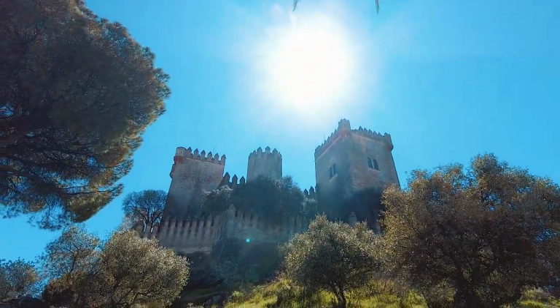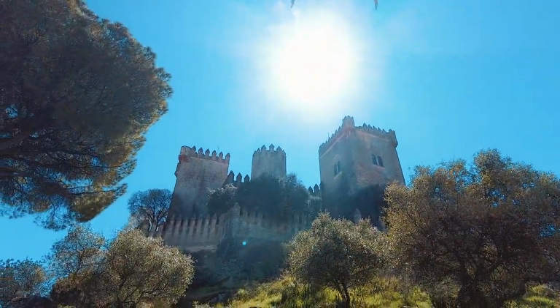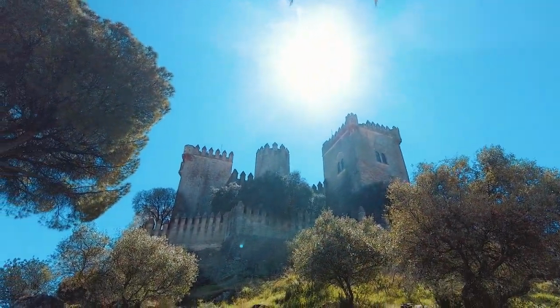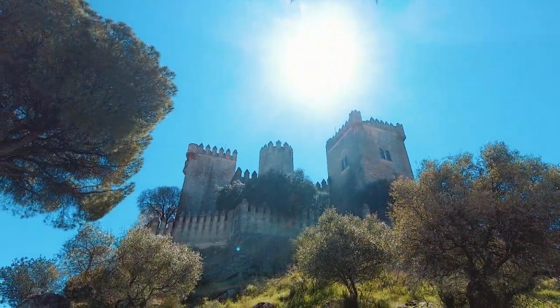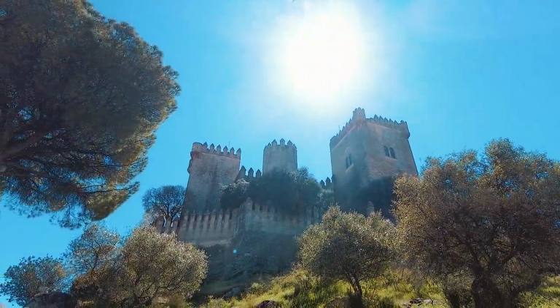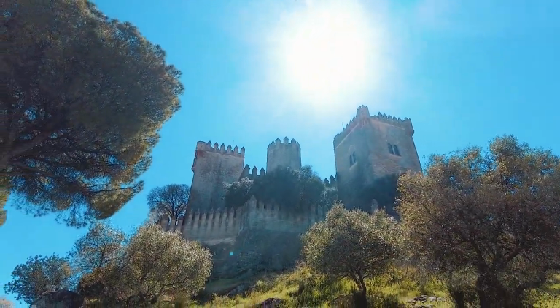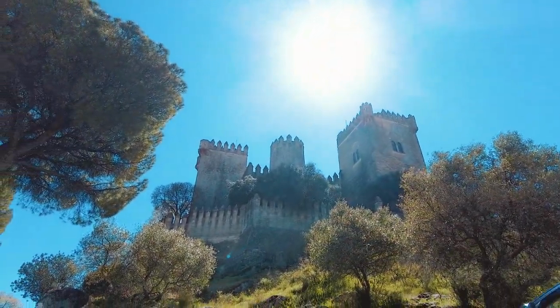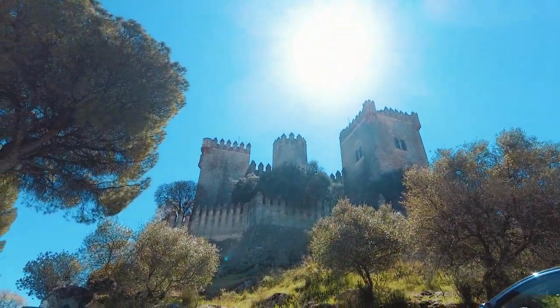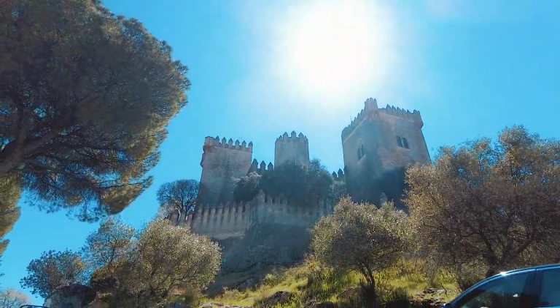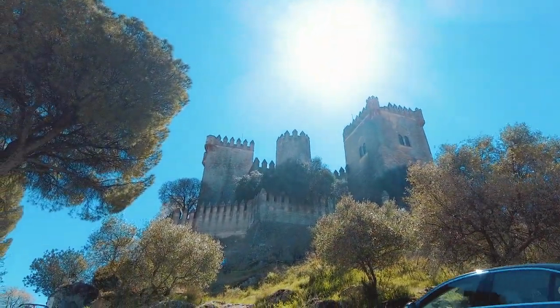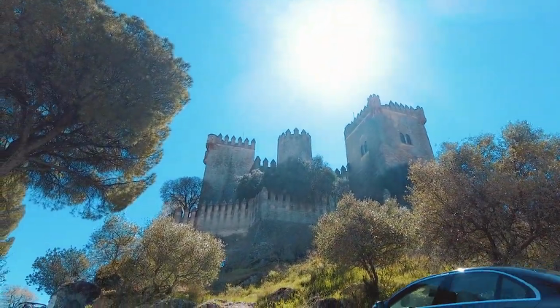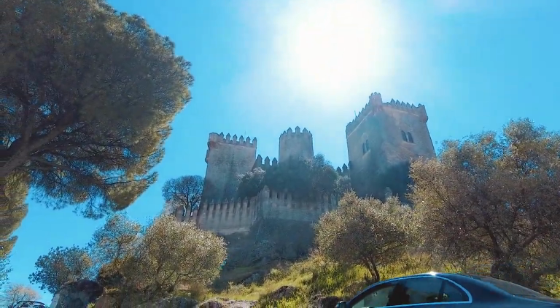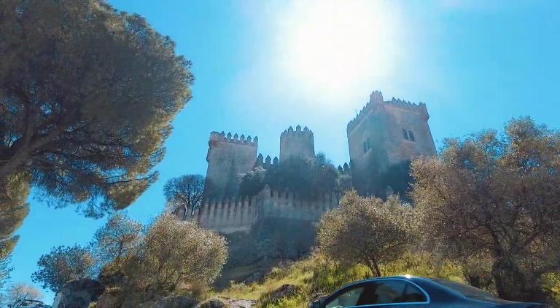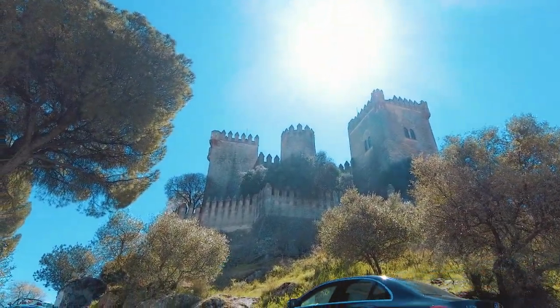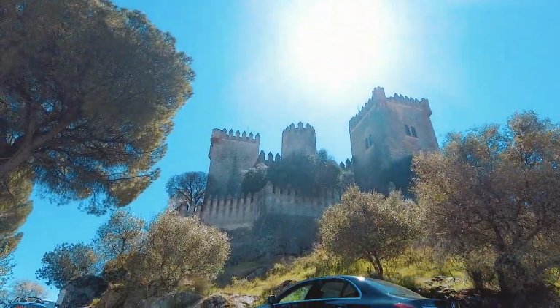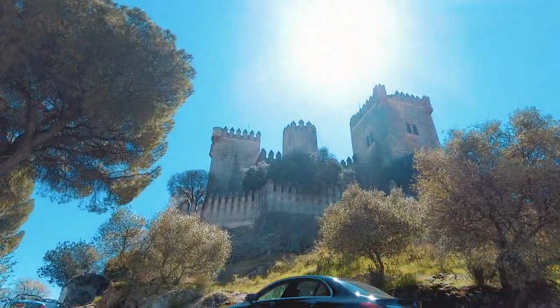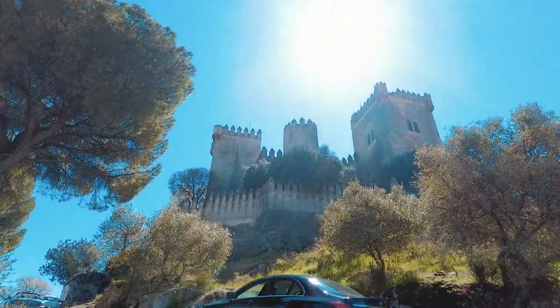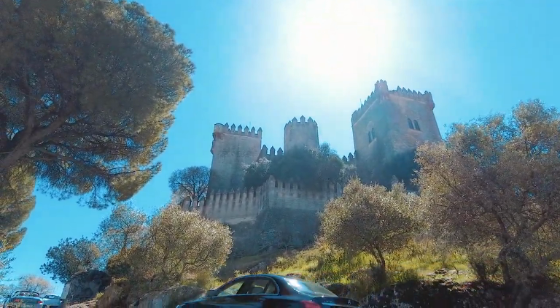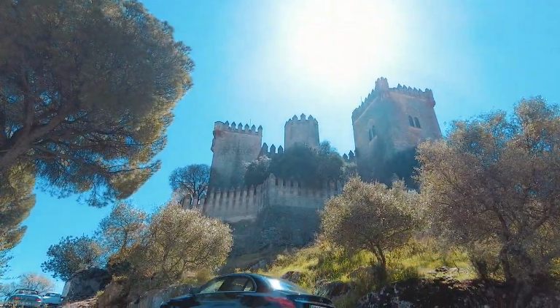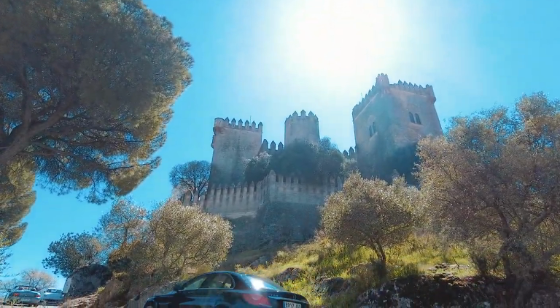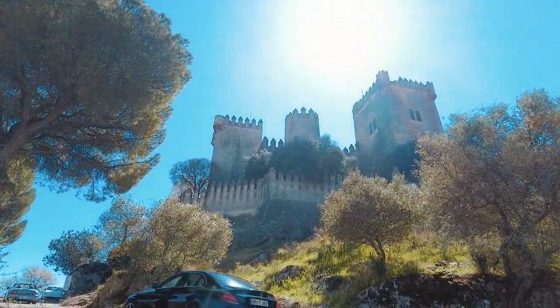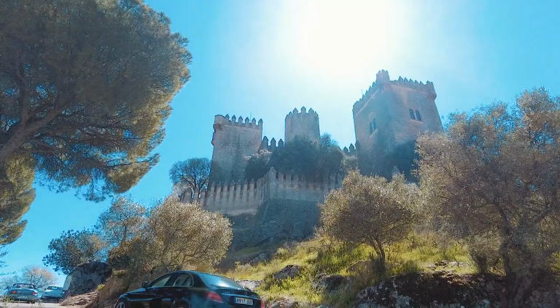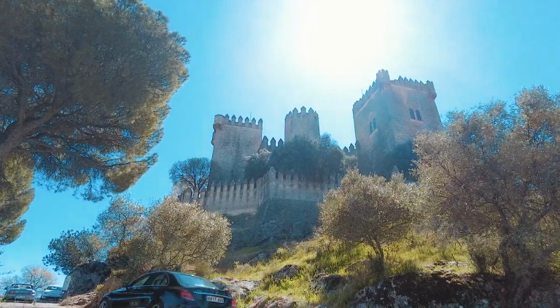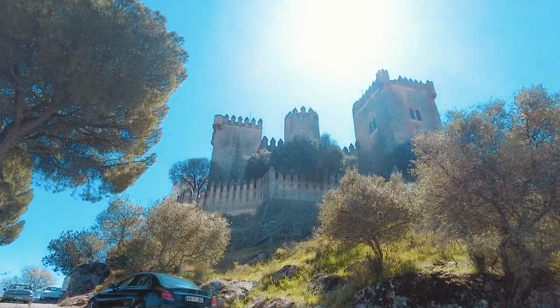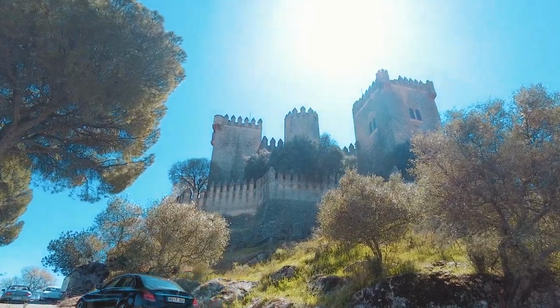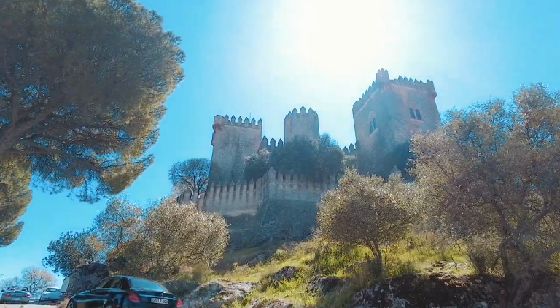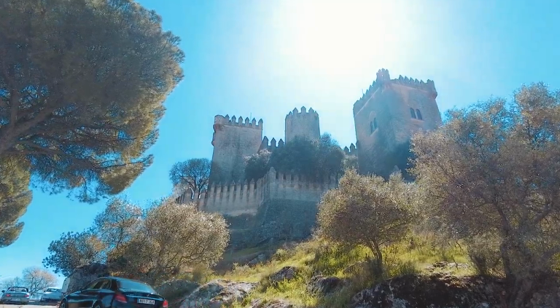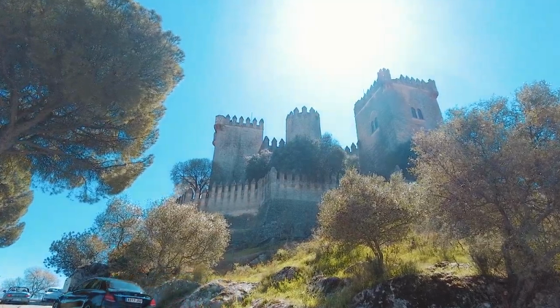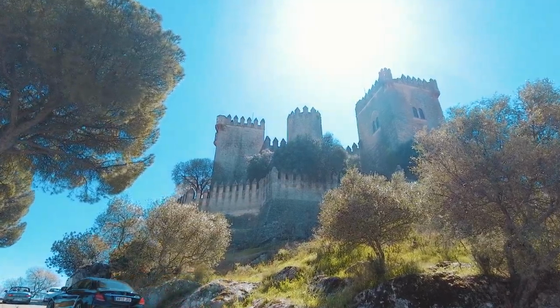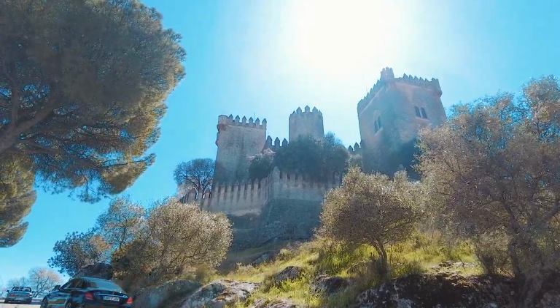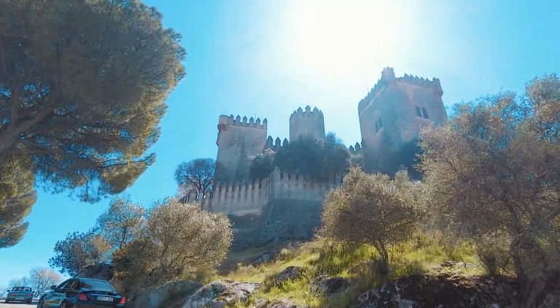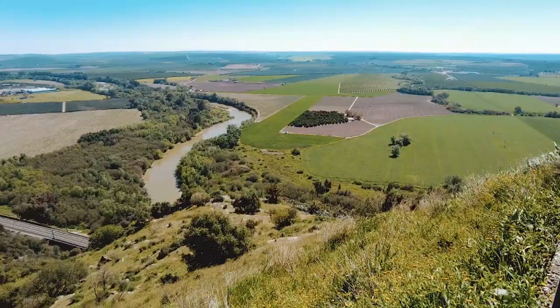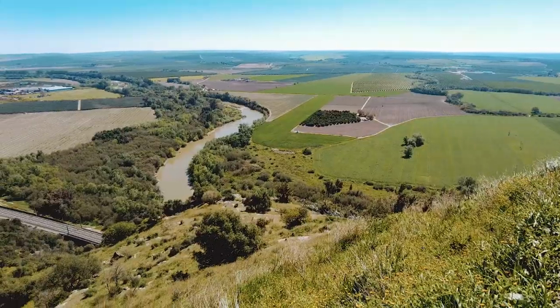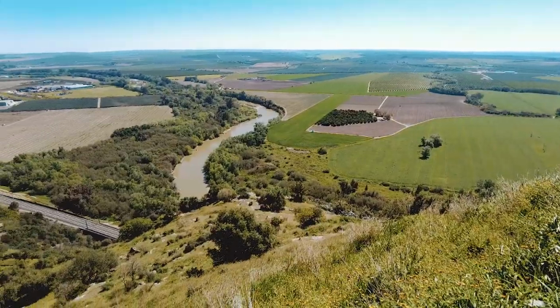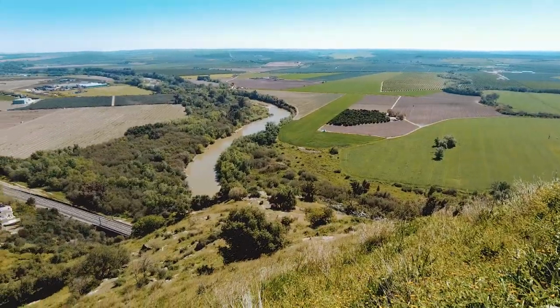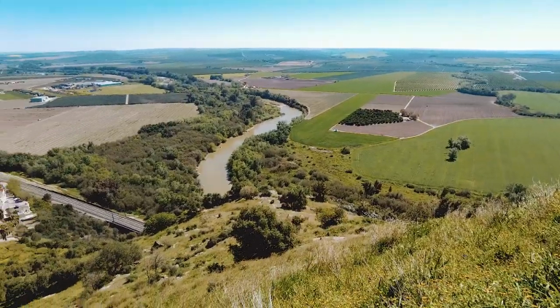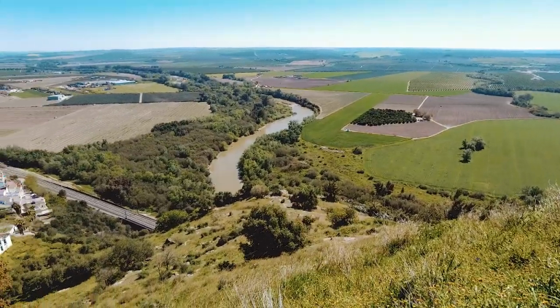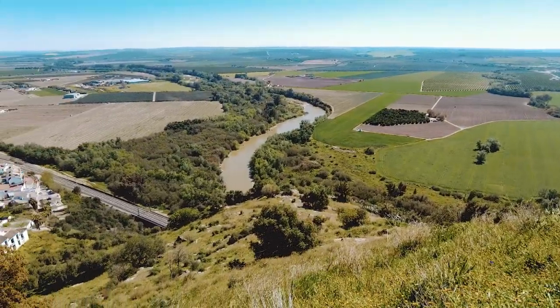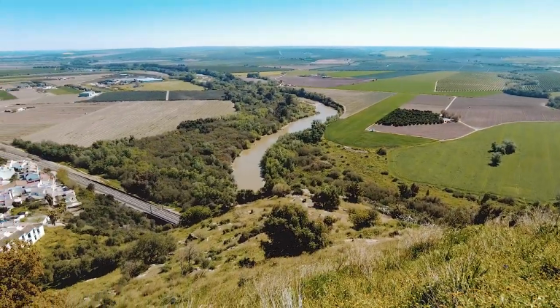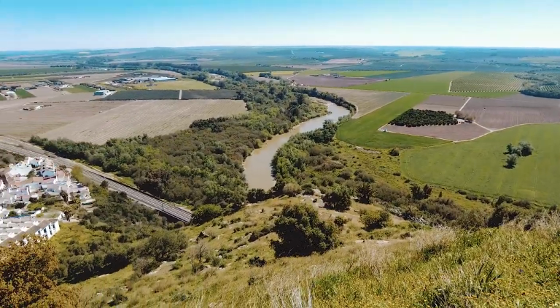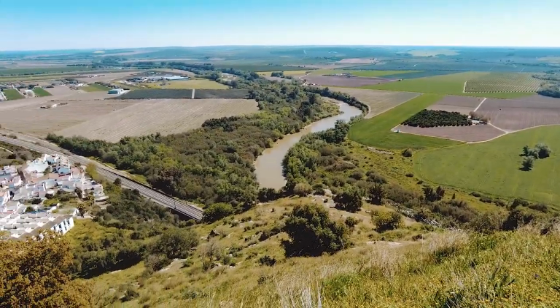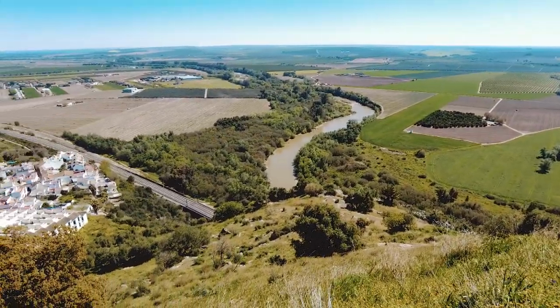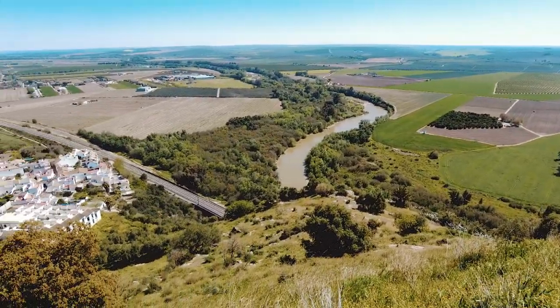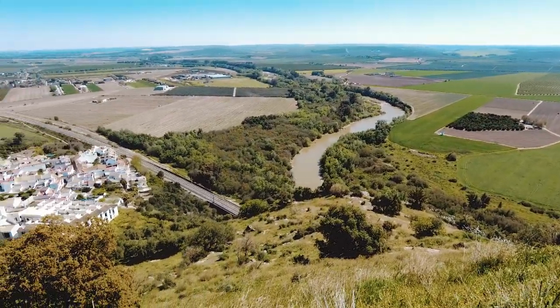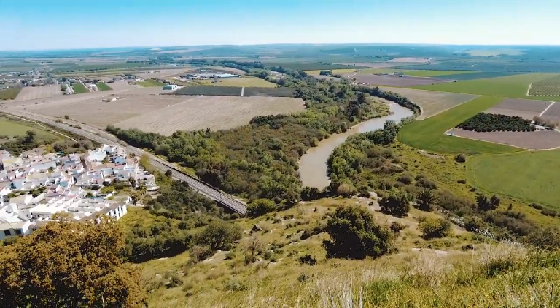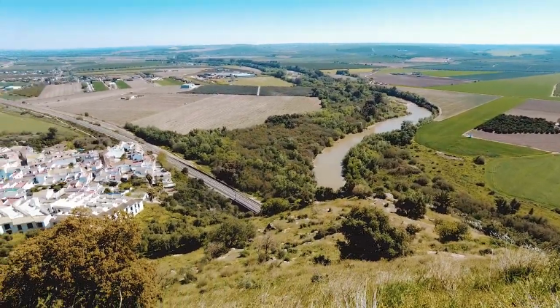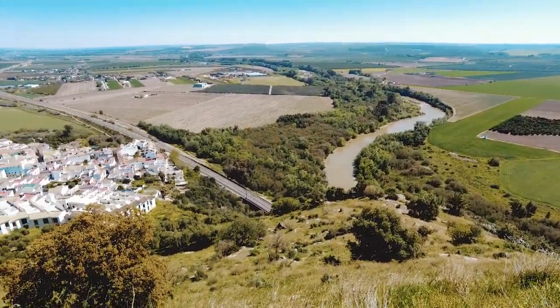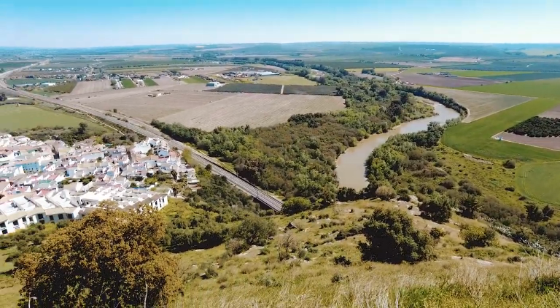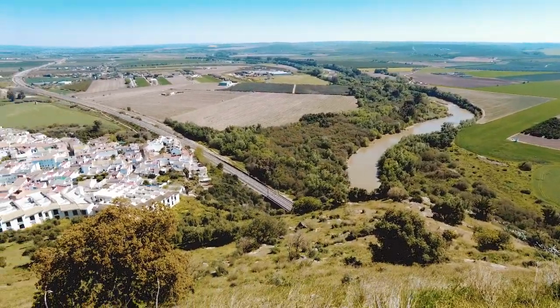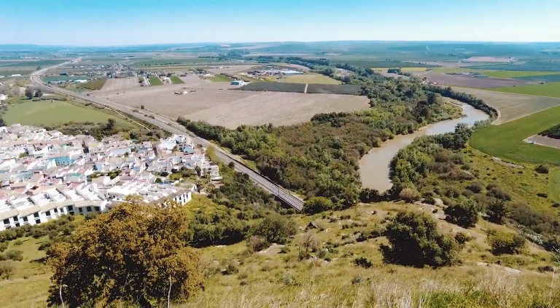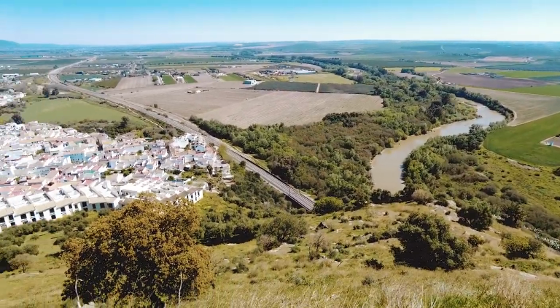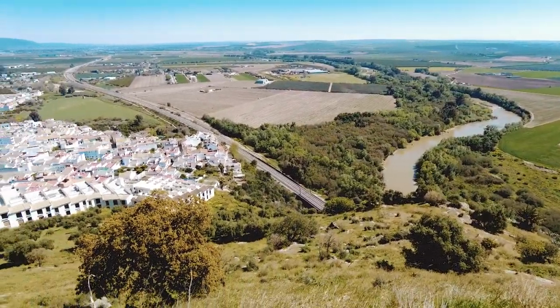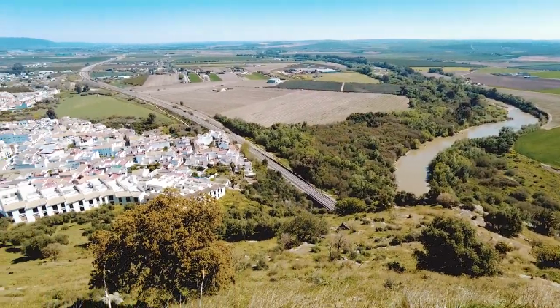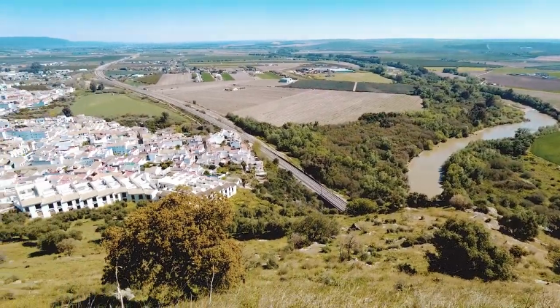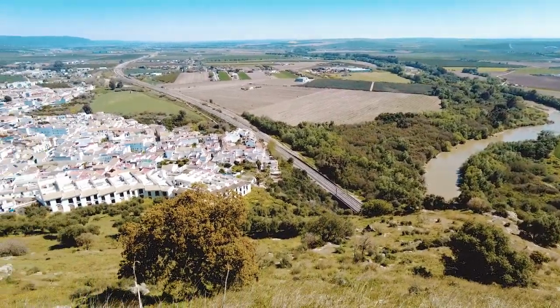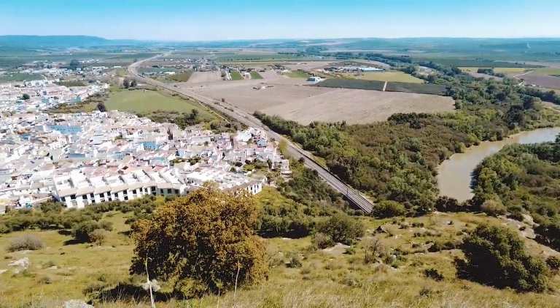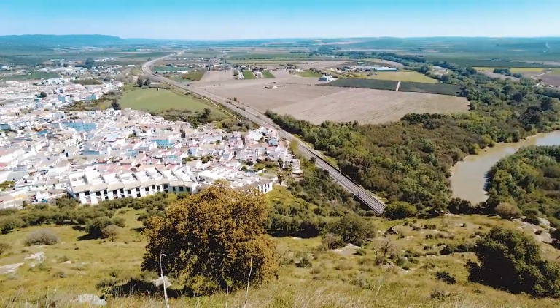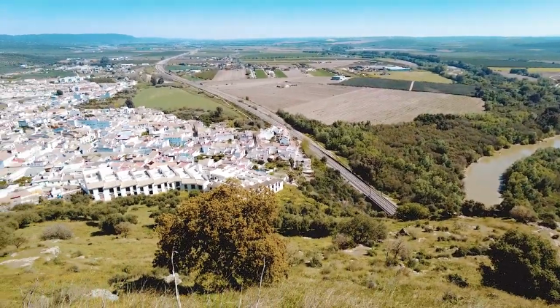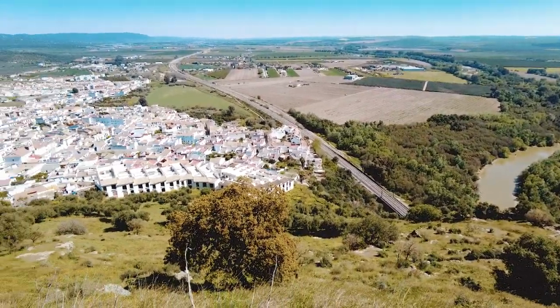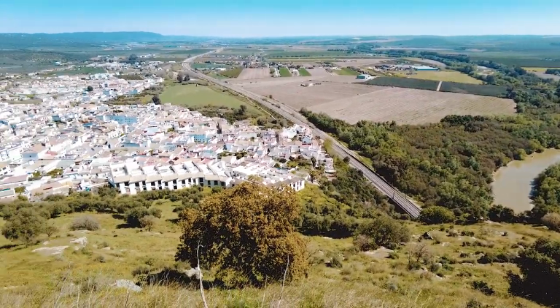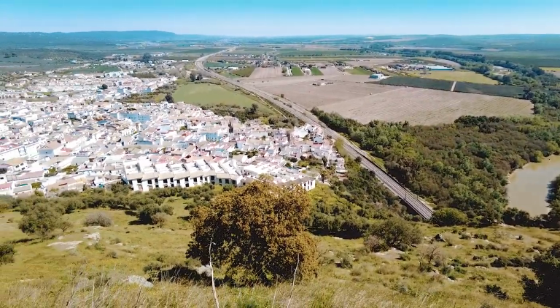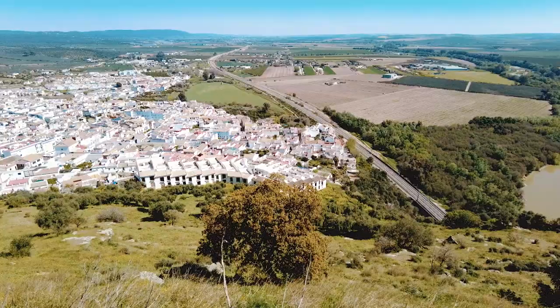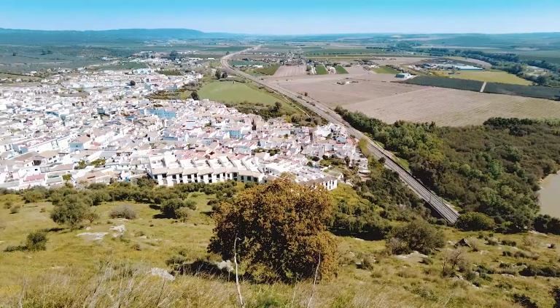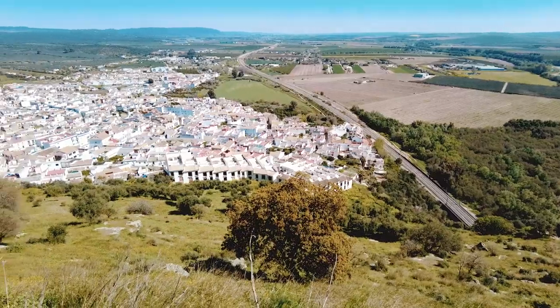Como hemos dicho, subimos a pie toda la colina, ya que merece hacer este recorrido a pie por los paisajes que te encuentras a su paso.